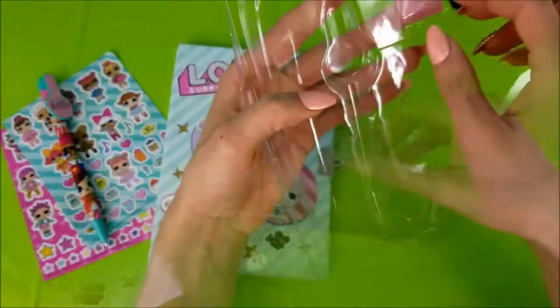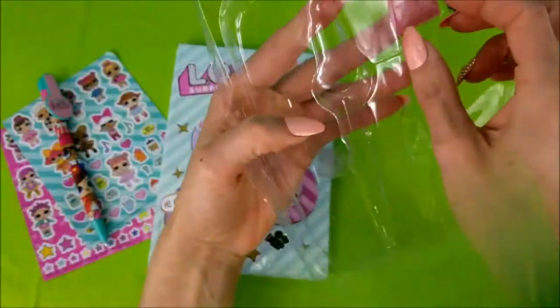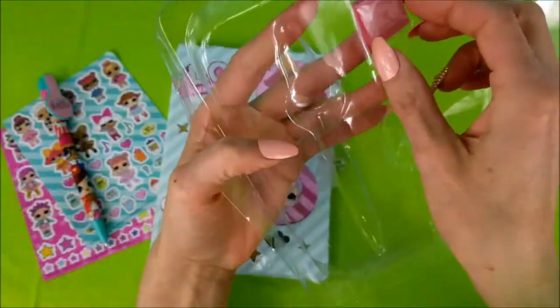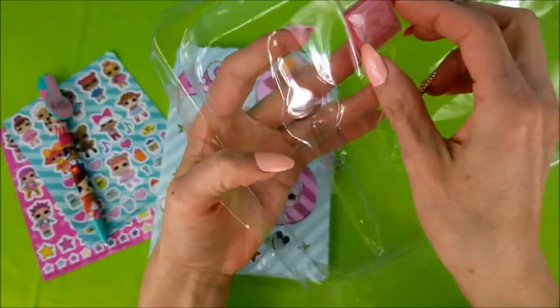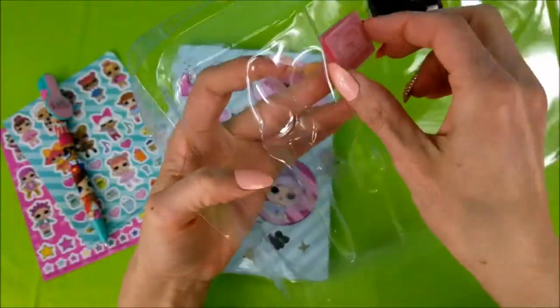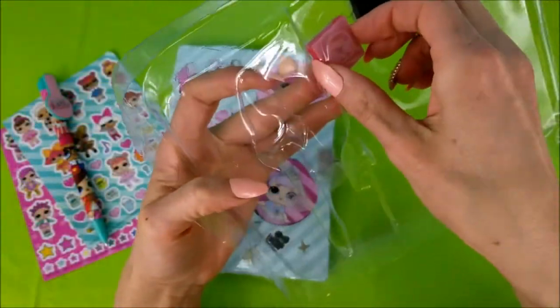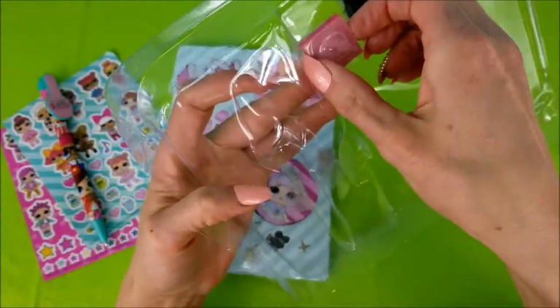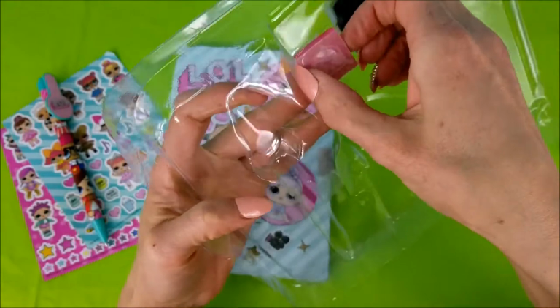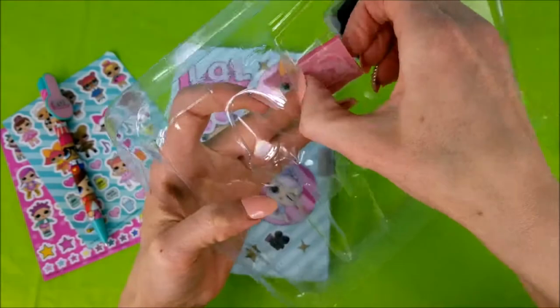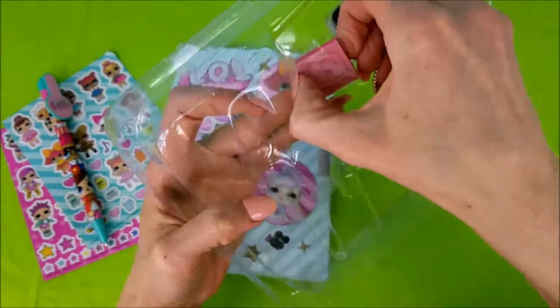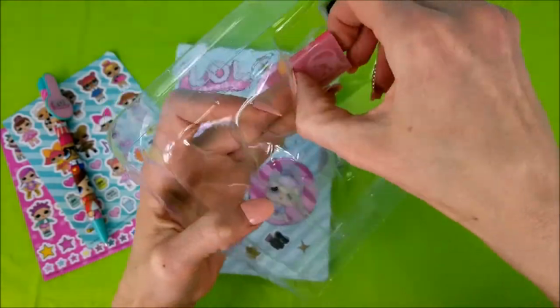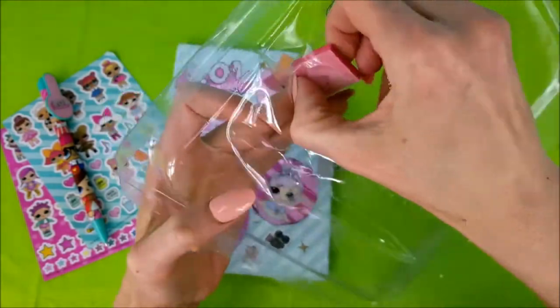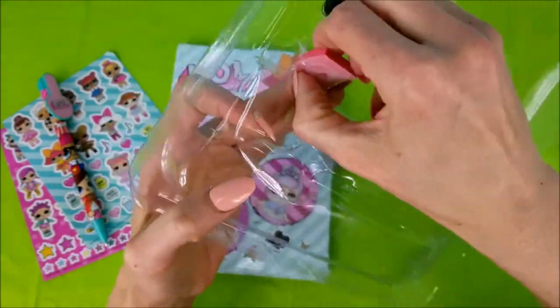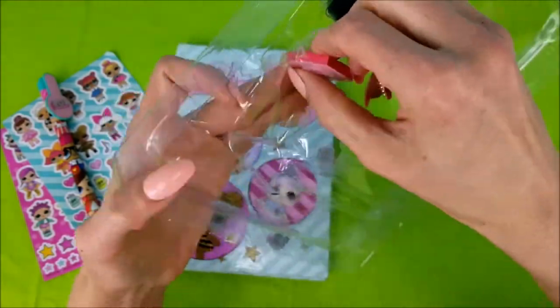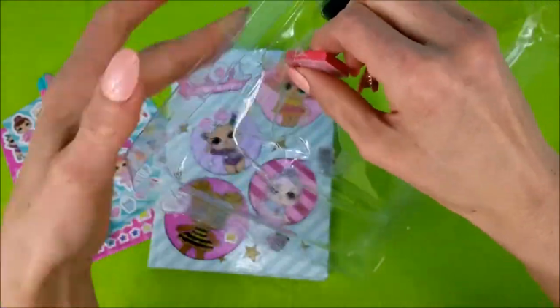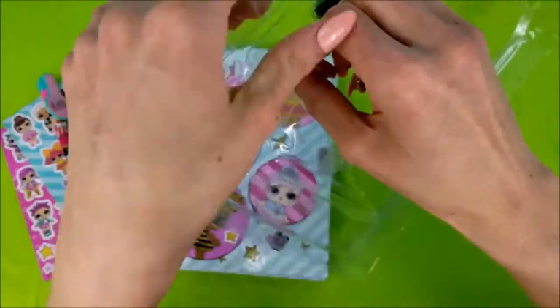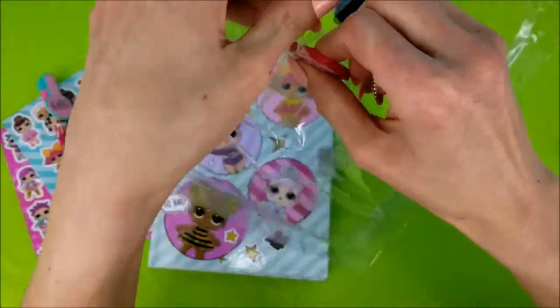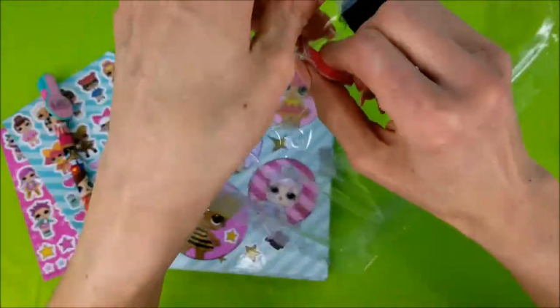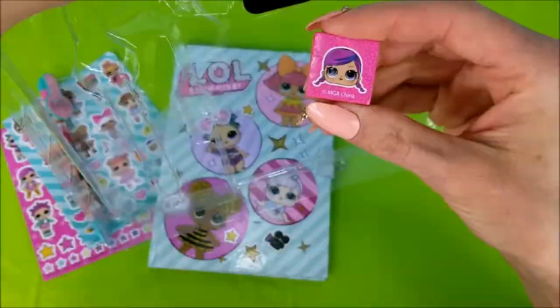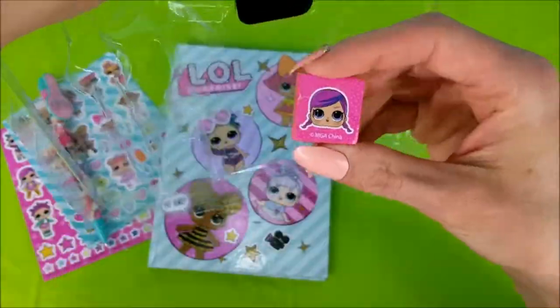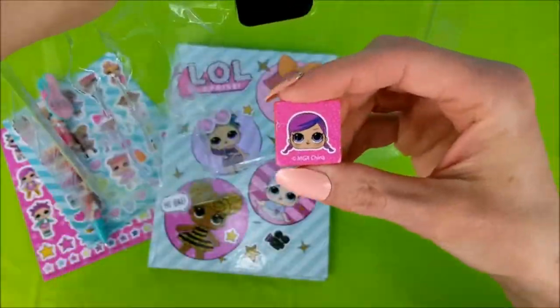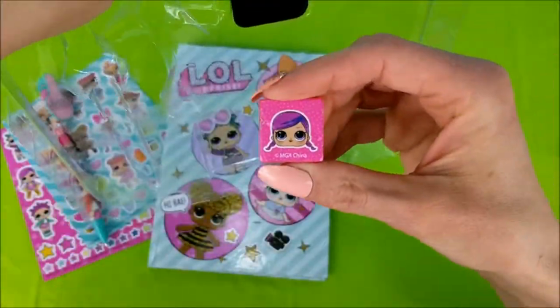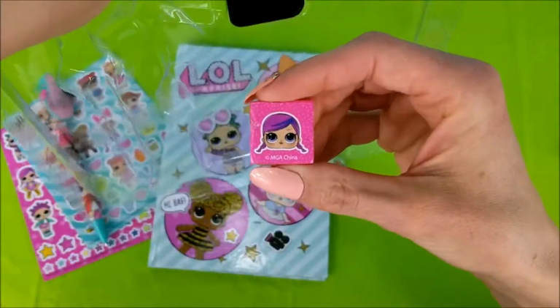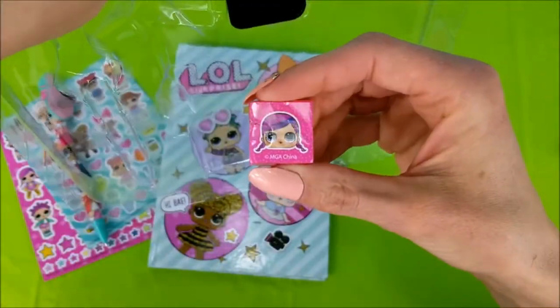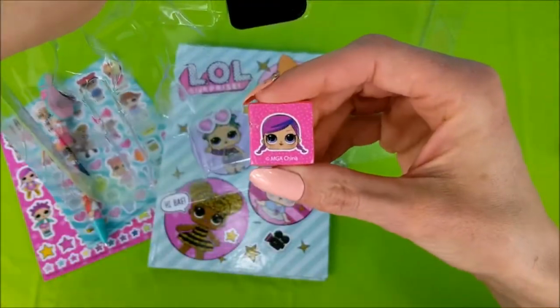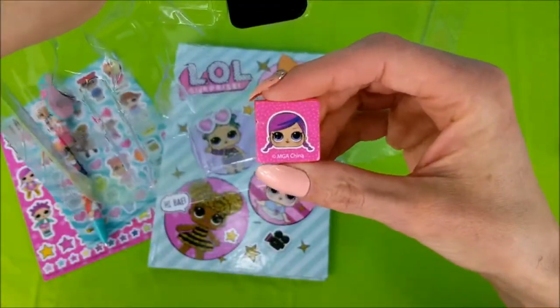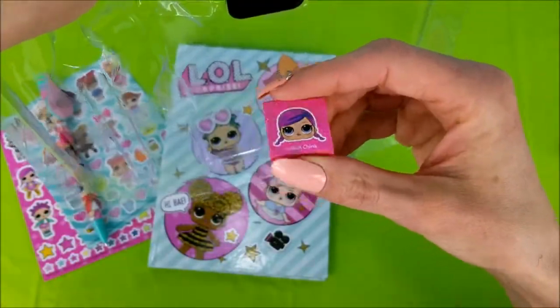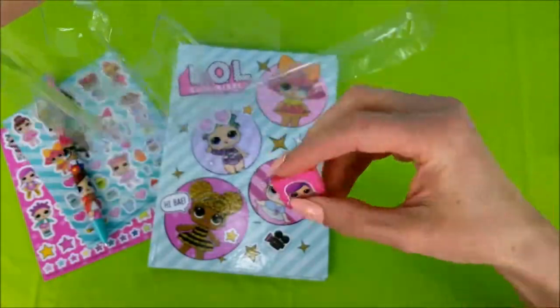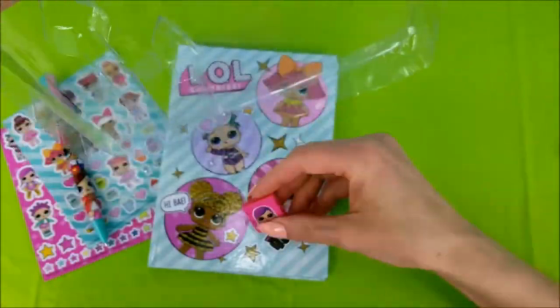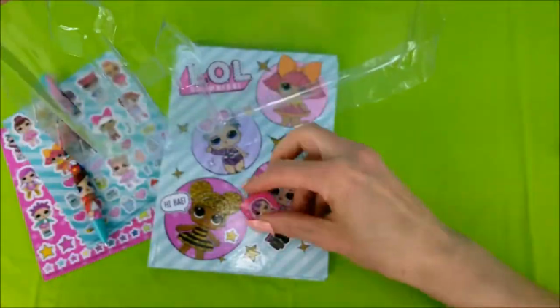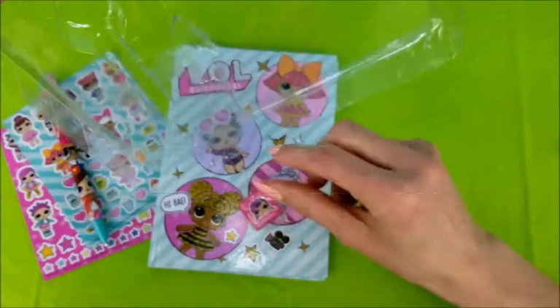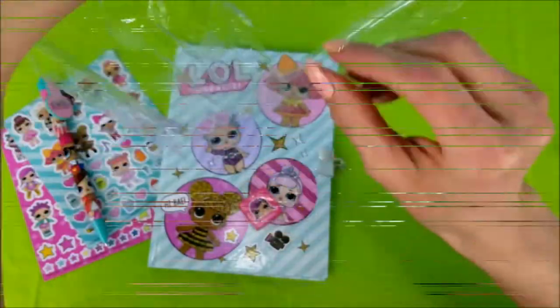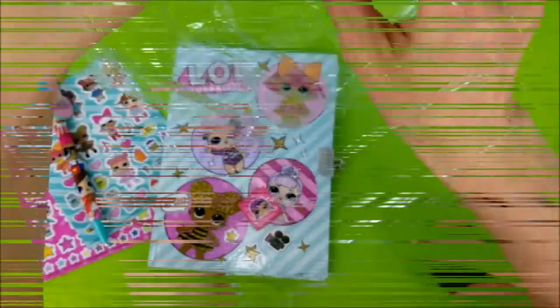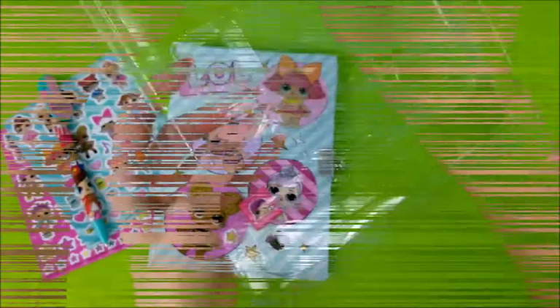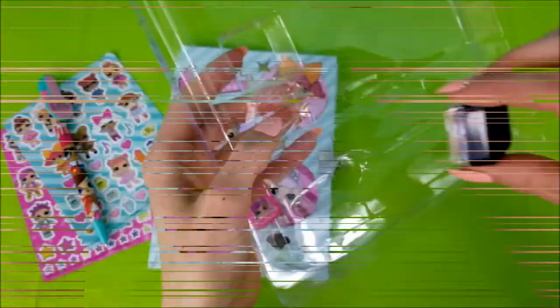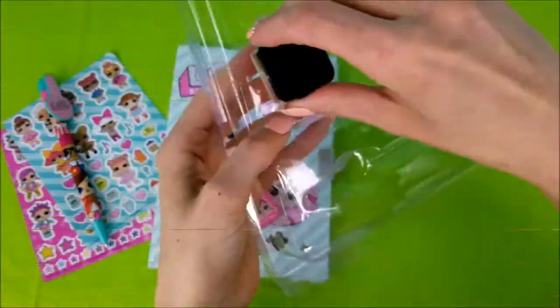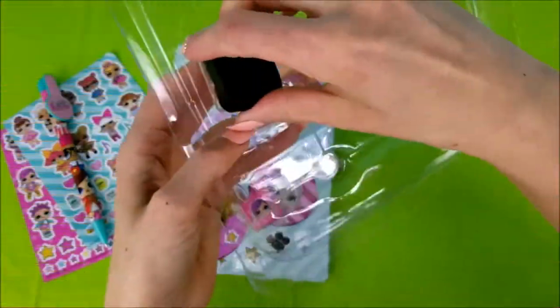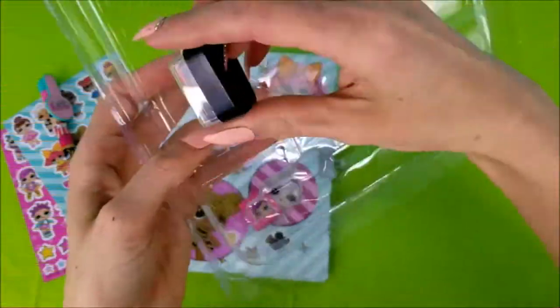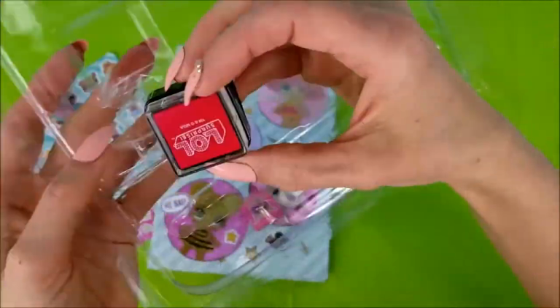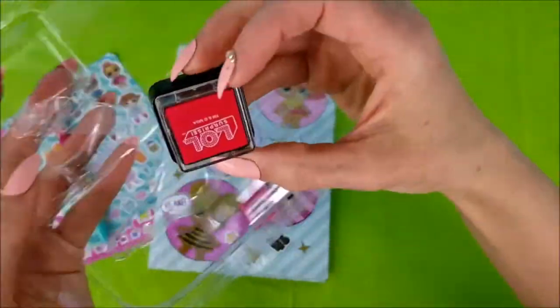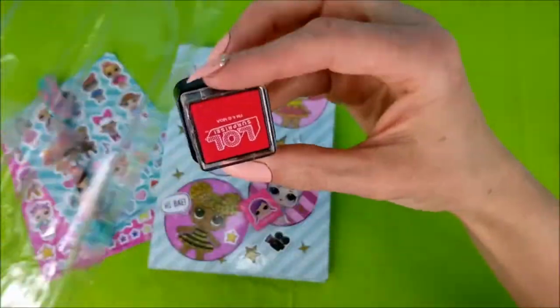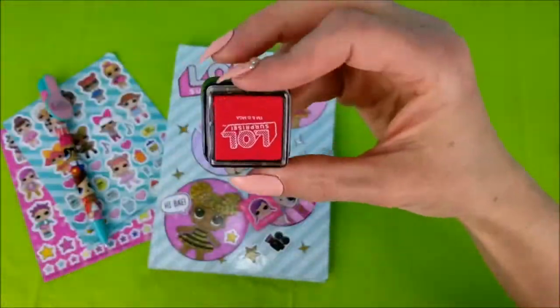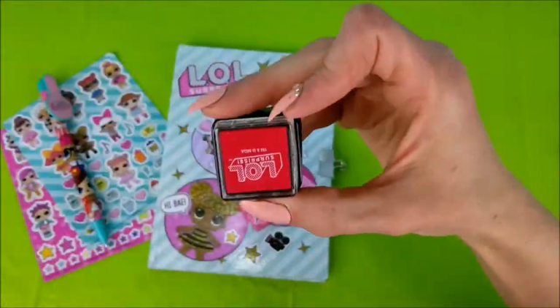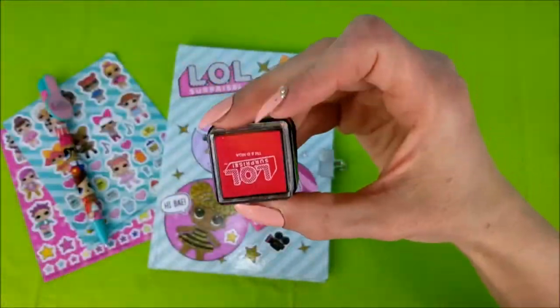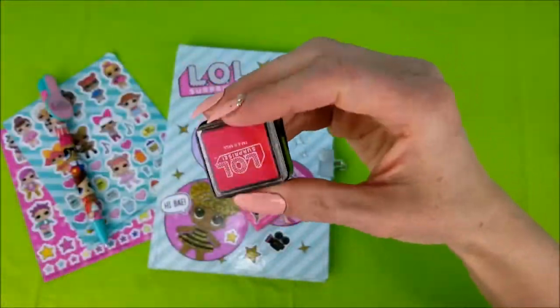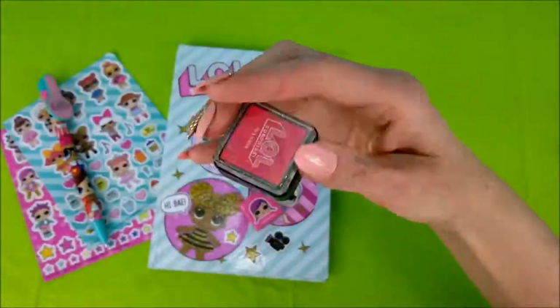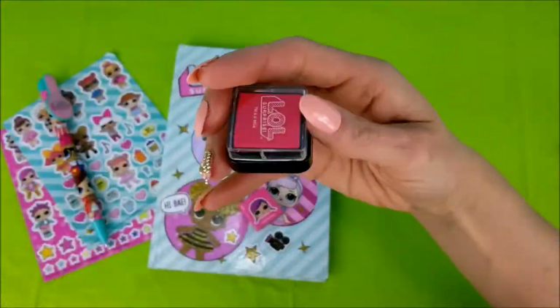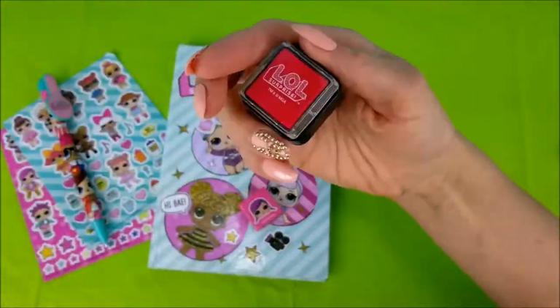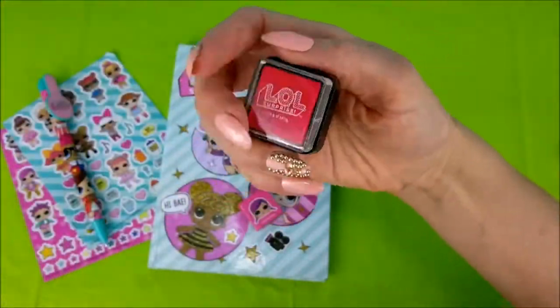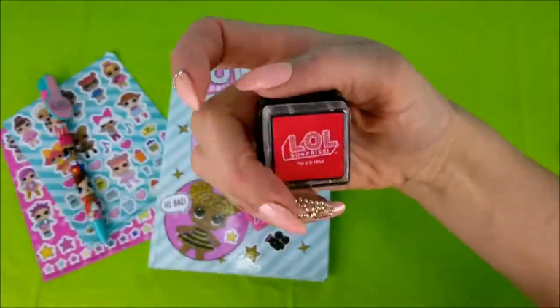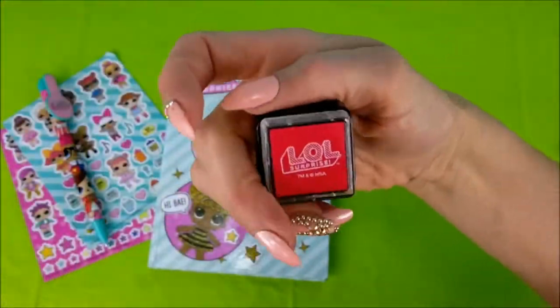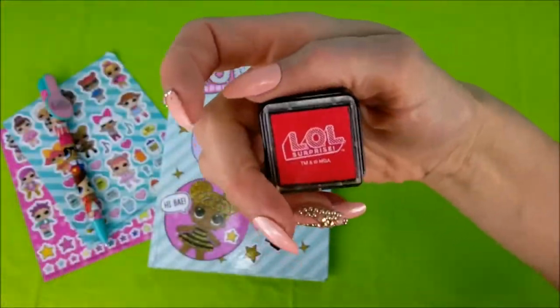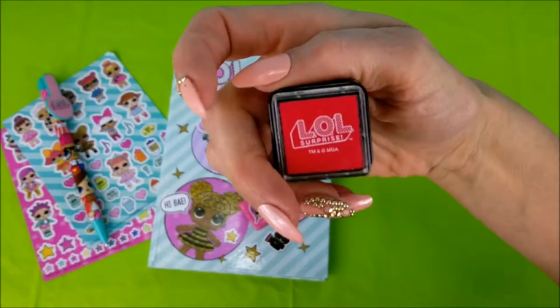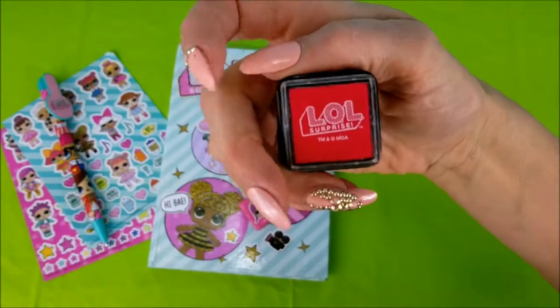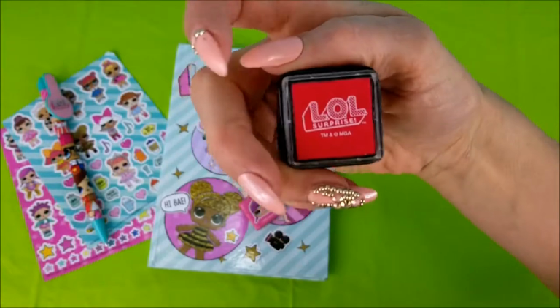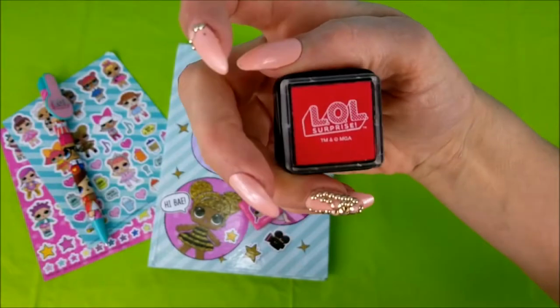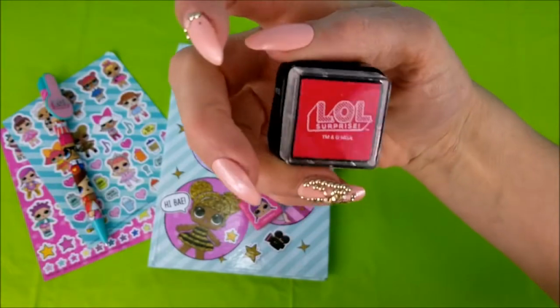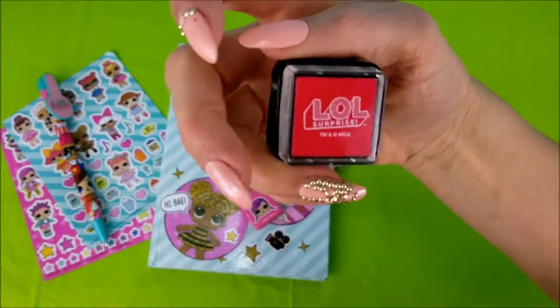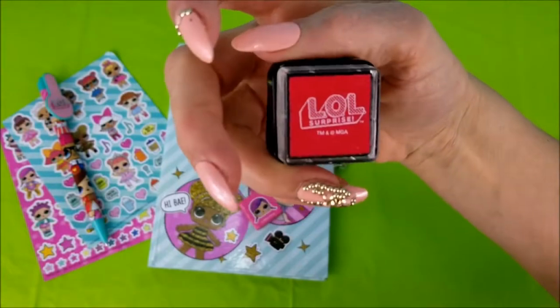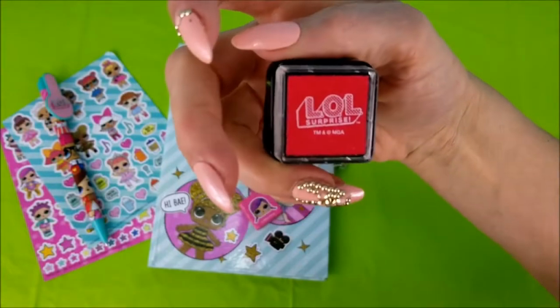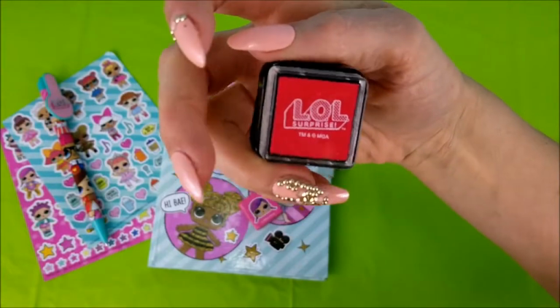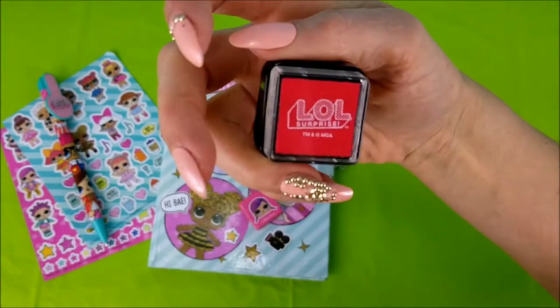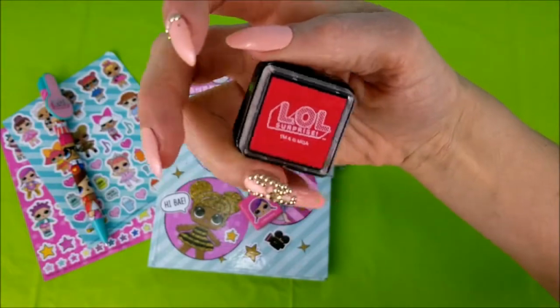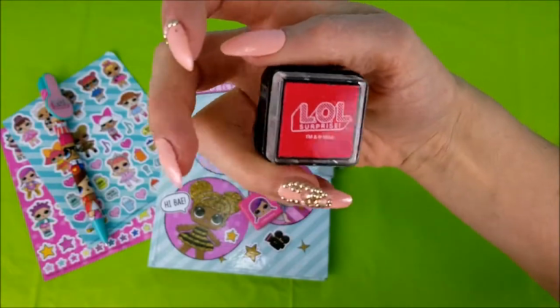And now for our stamp — Super Baby! And here's our ink. It says LOL Surprise!